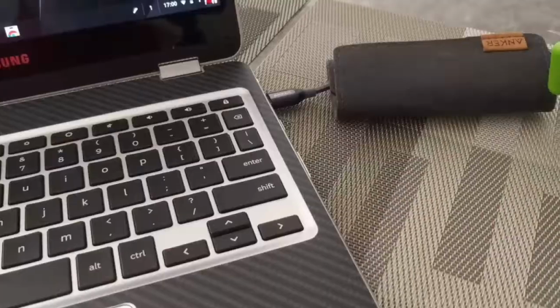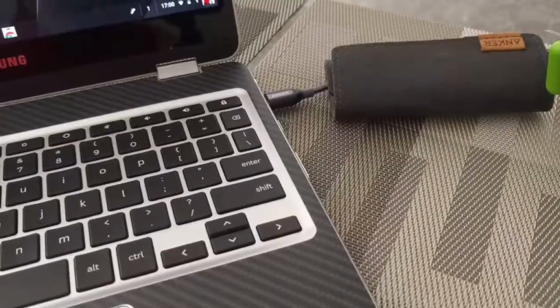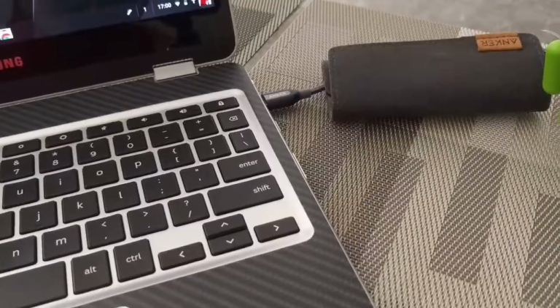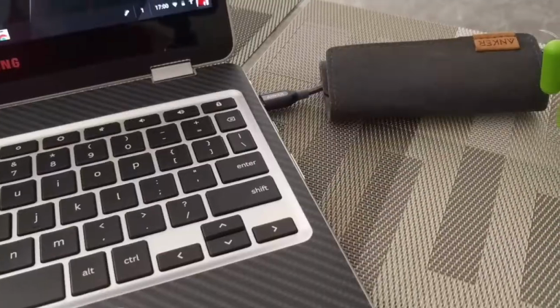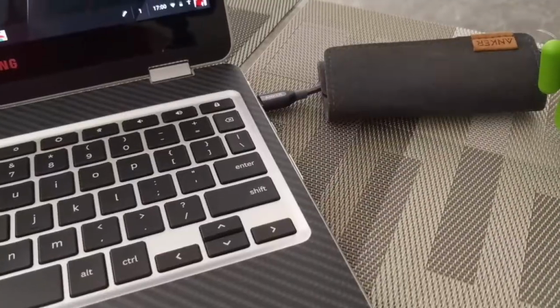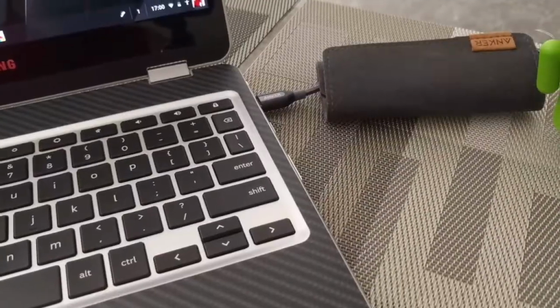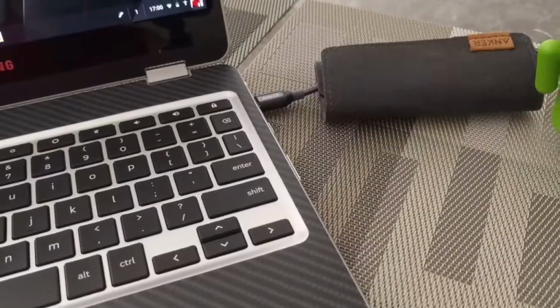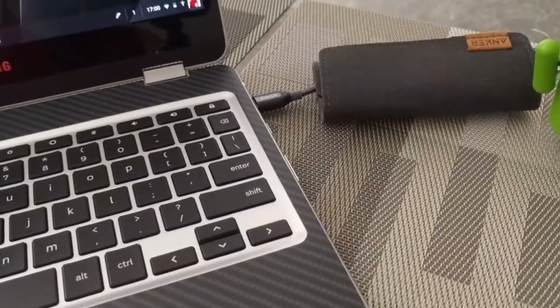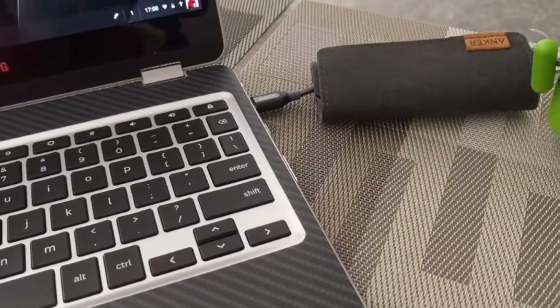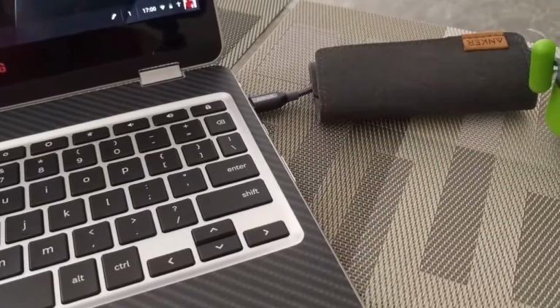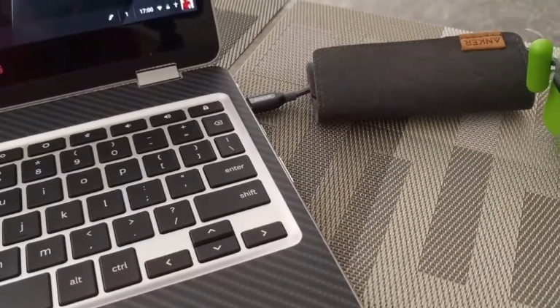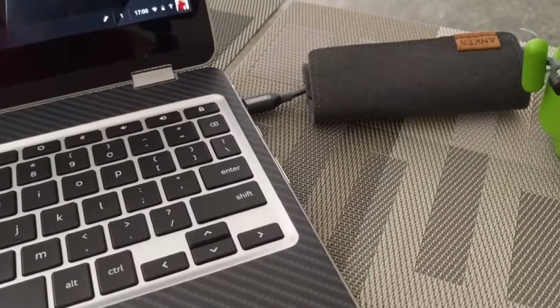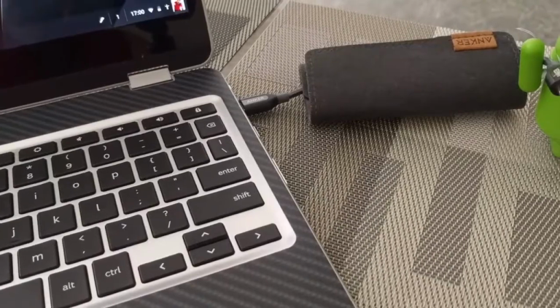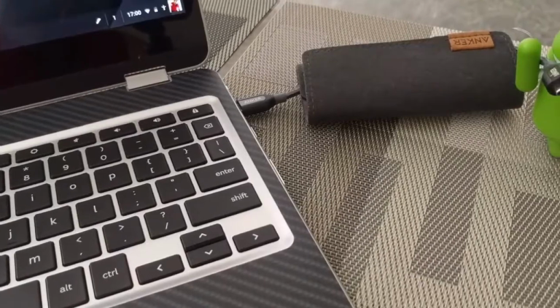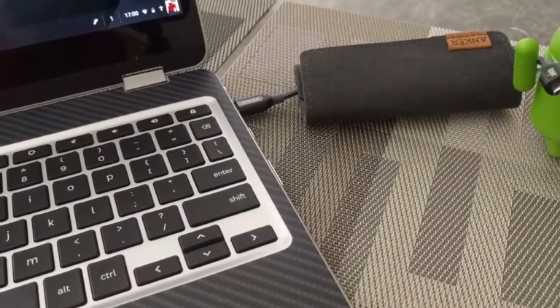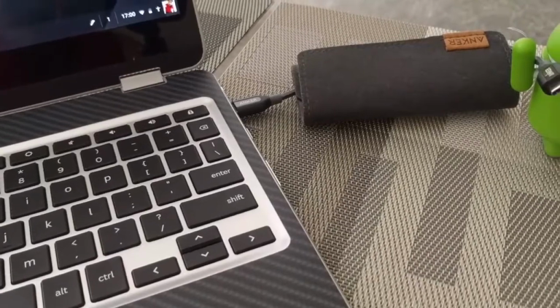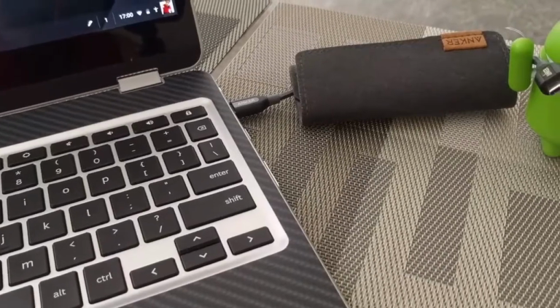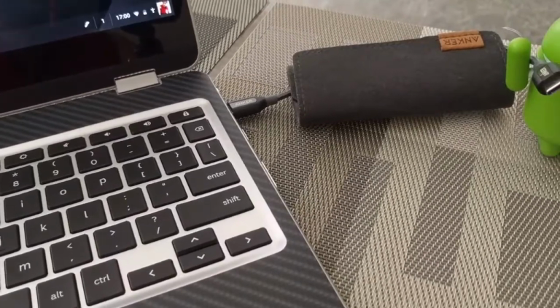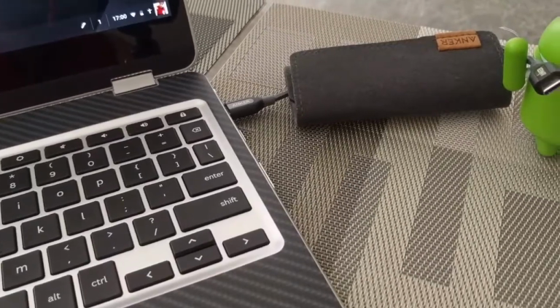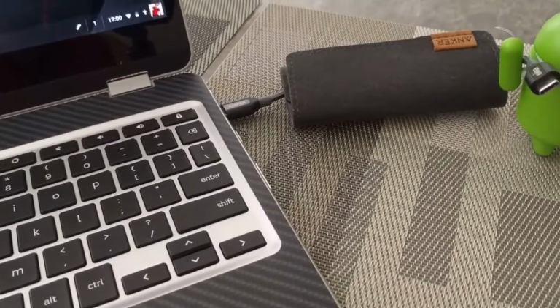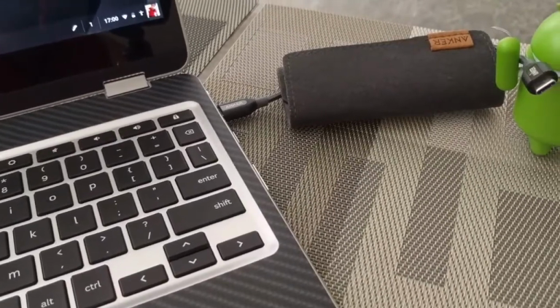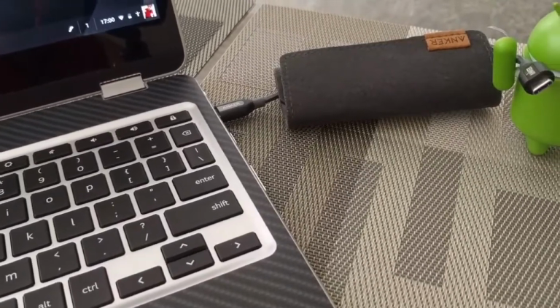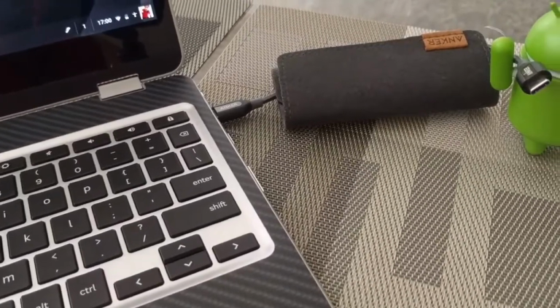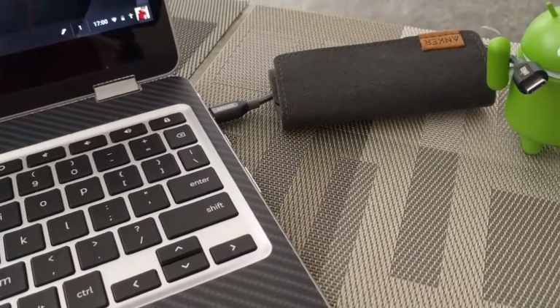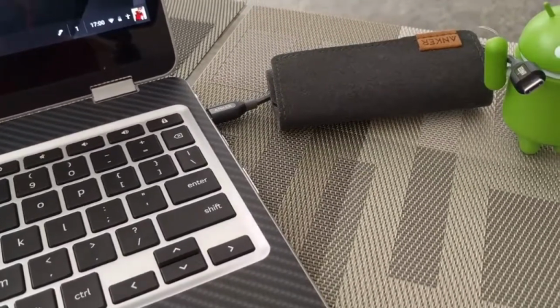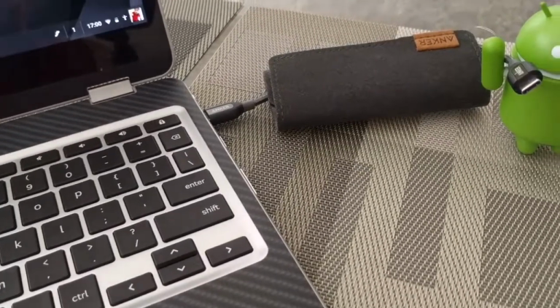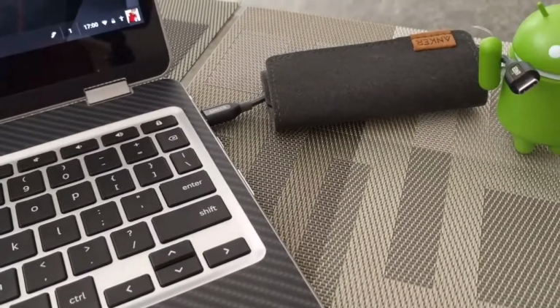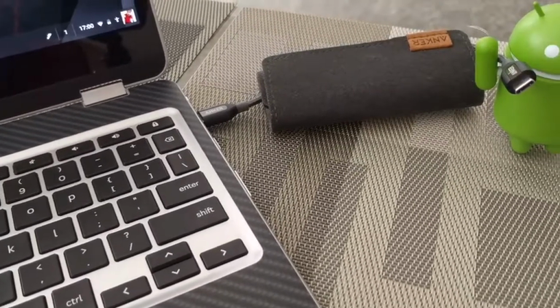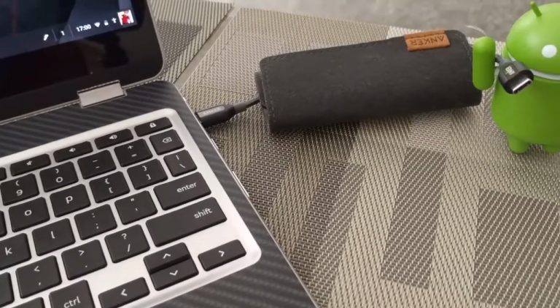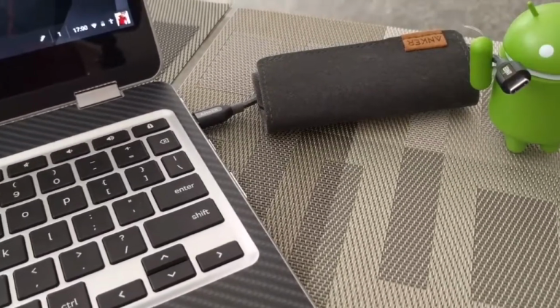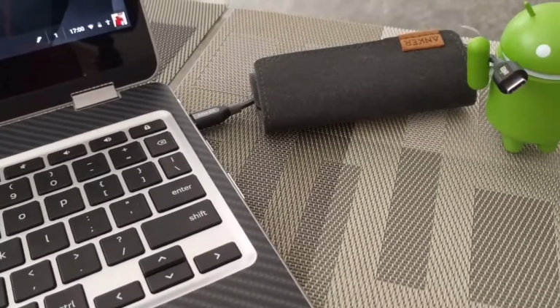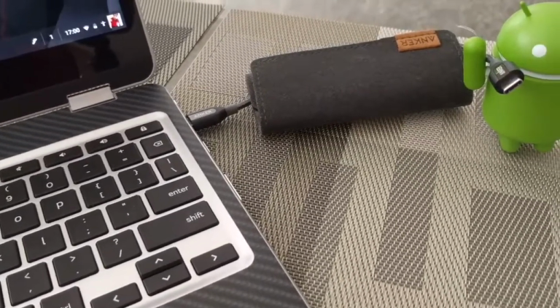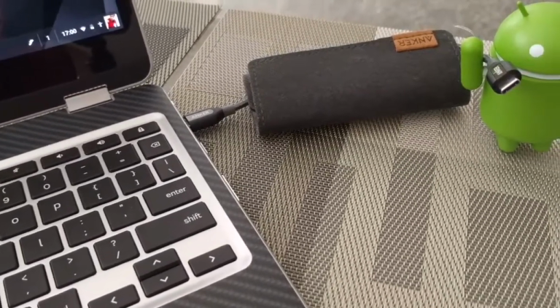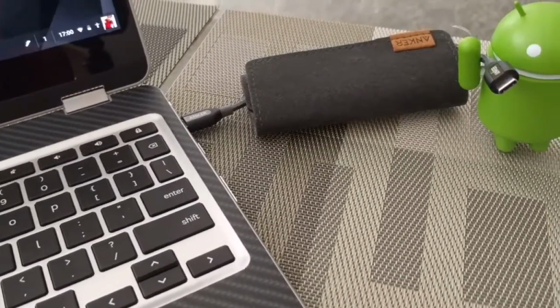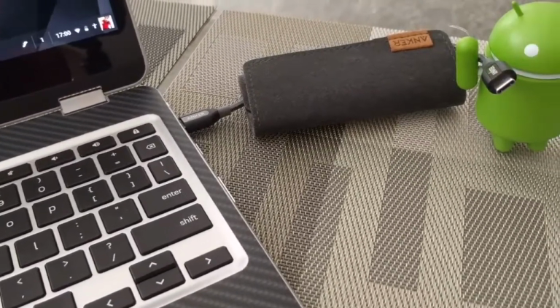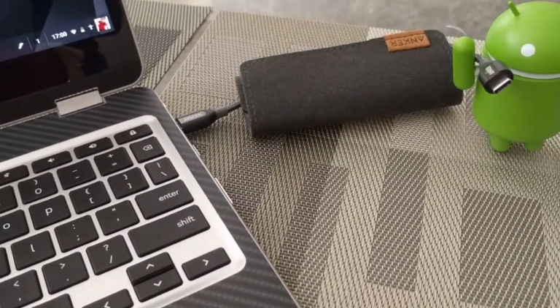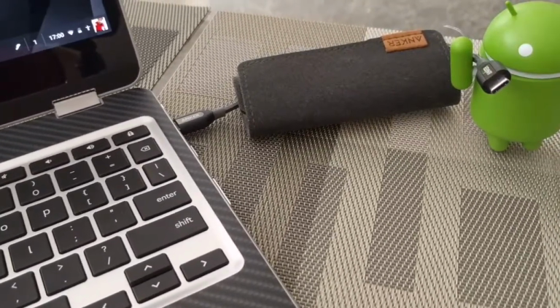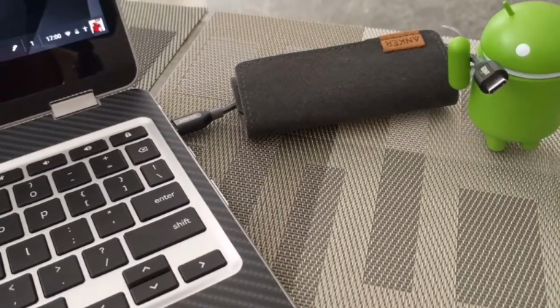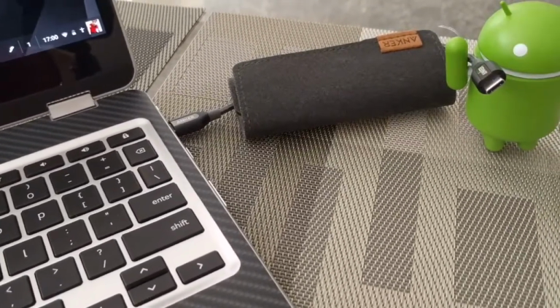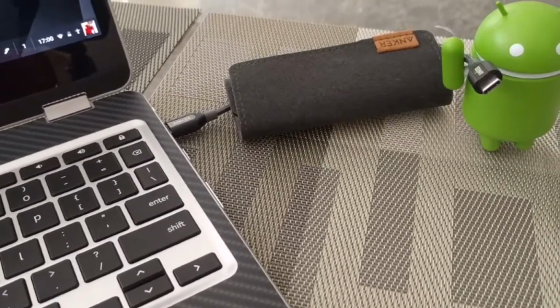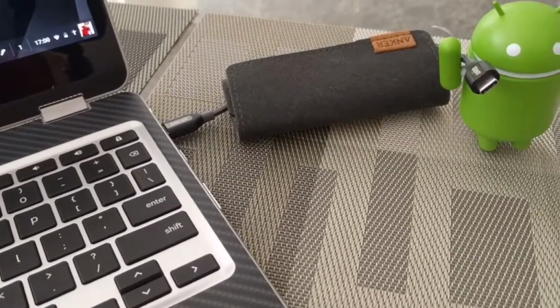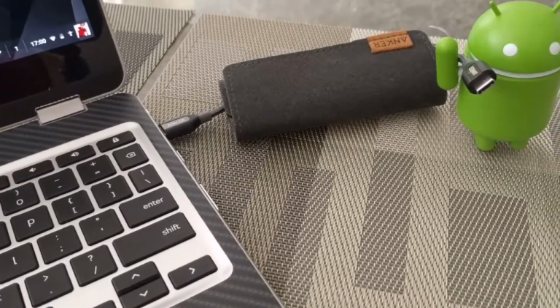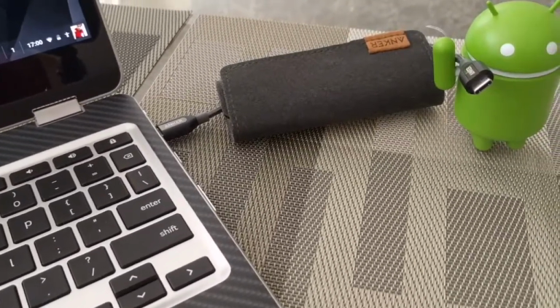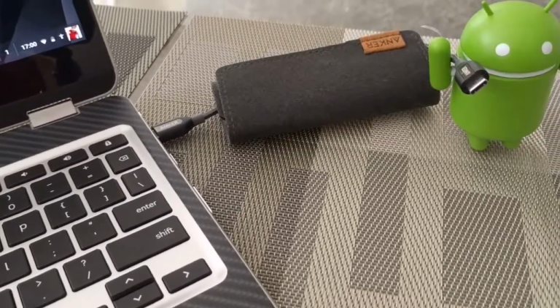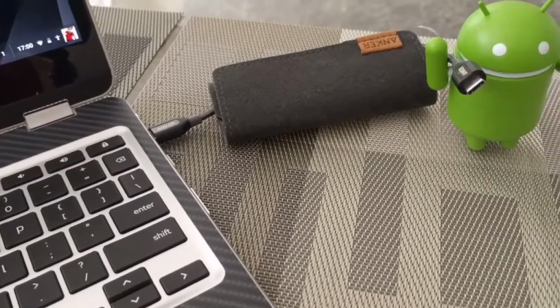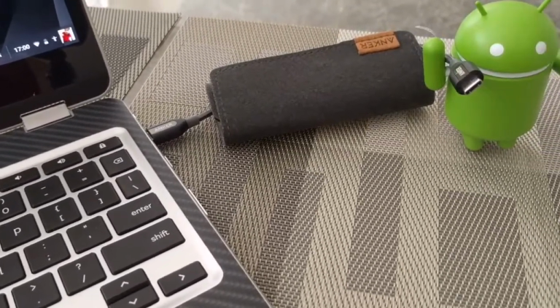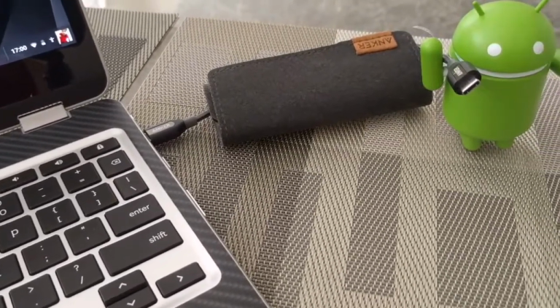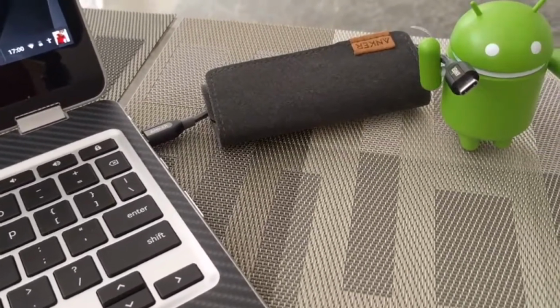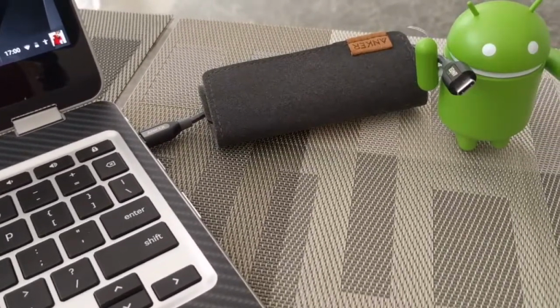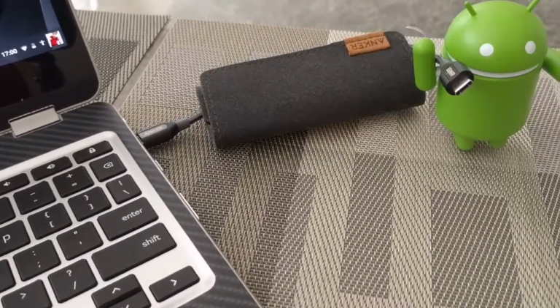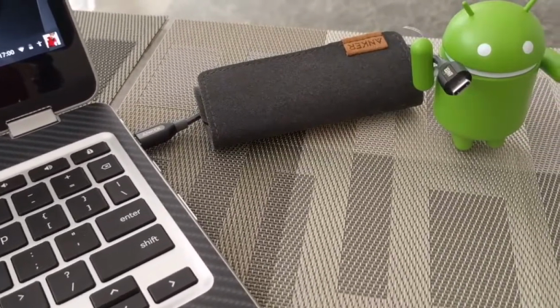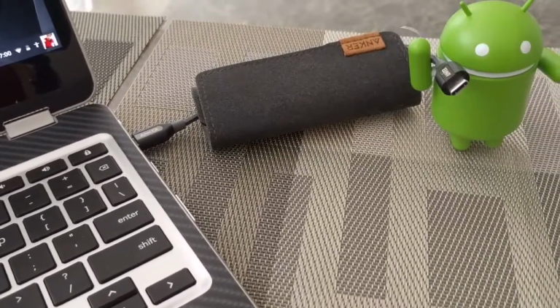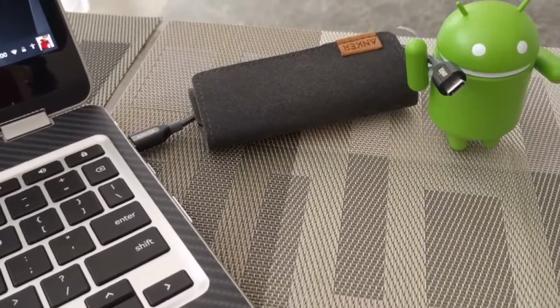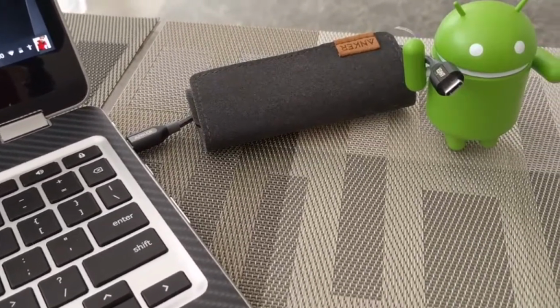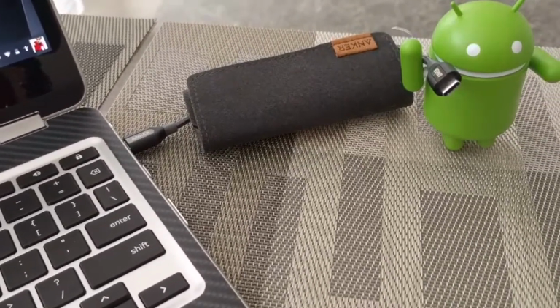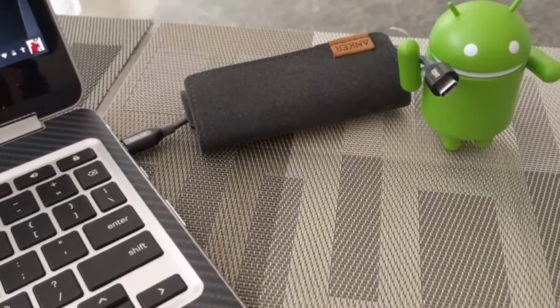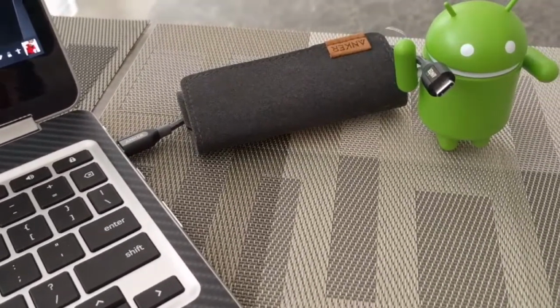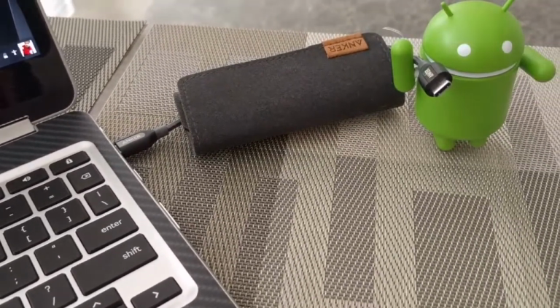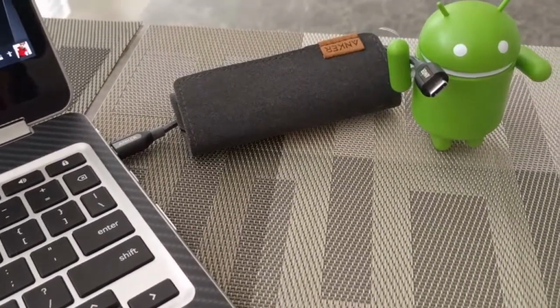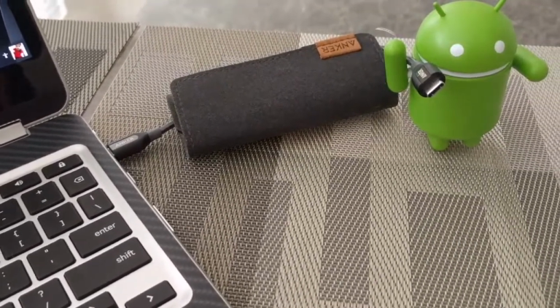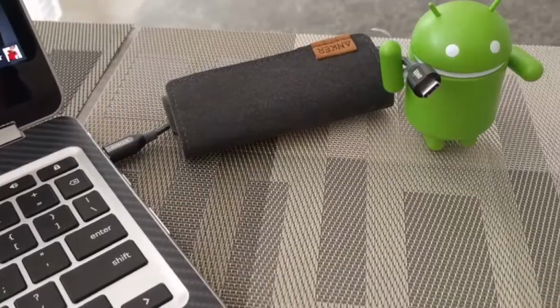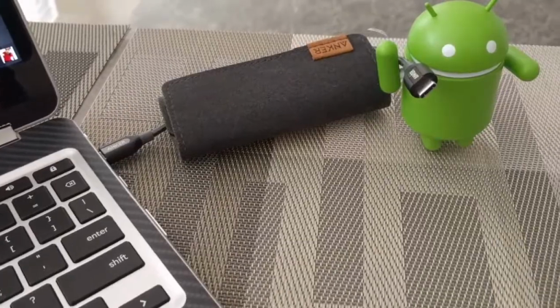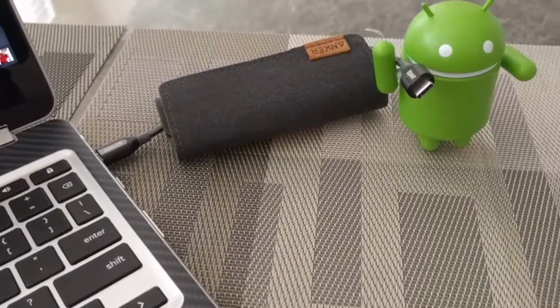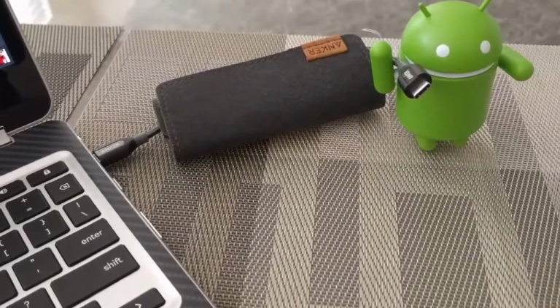I can make the cable this long and plug it into something. This cable goes really nice with my Chromebook because of the color of the case and the cable itself.